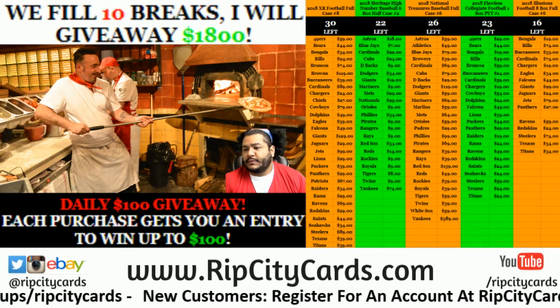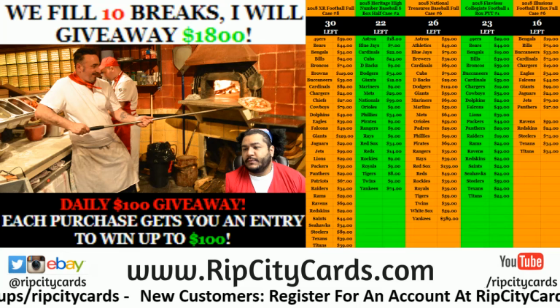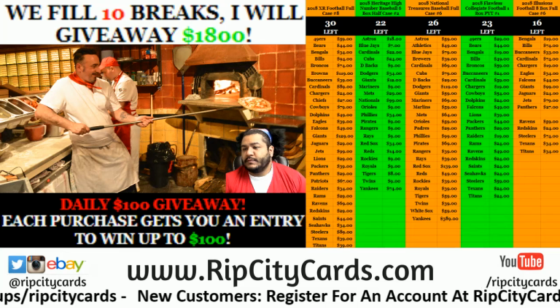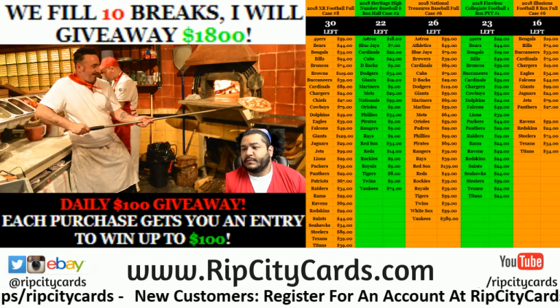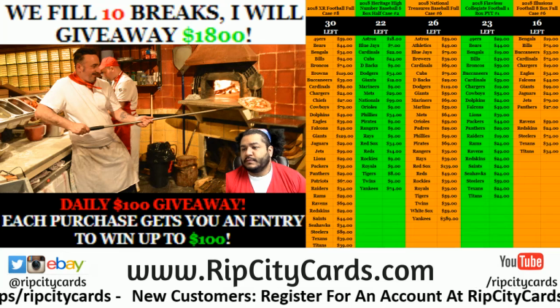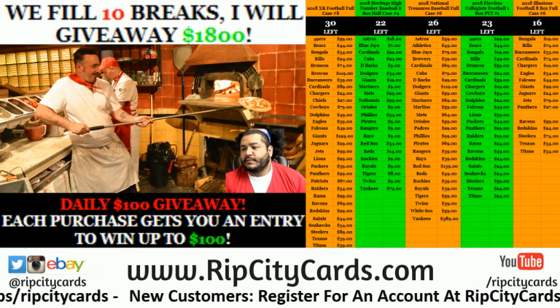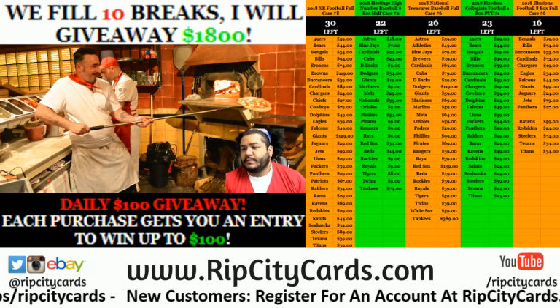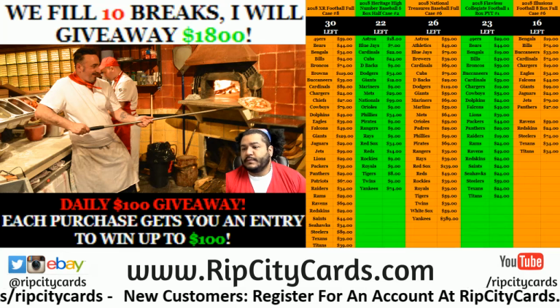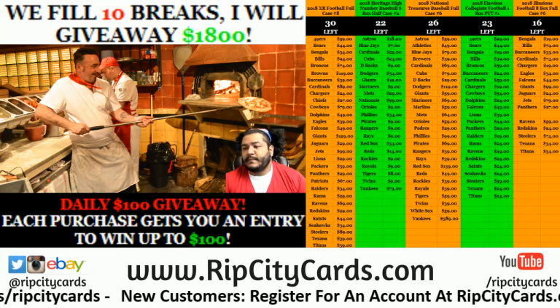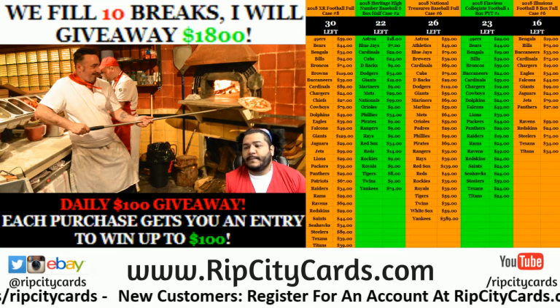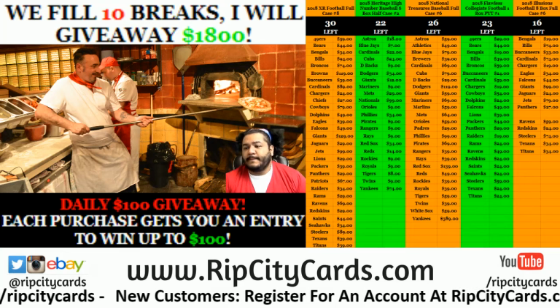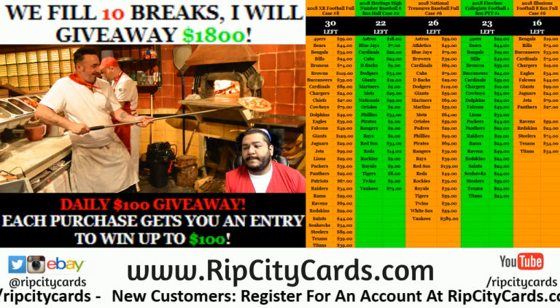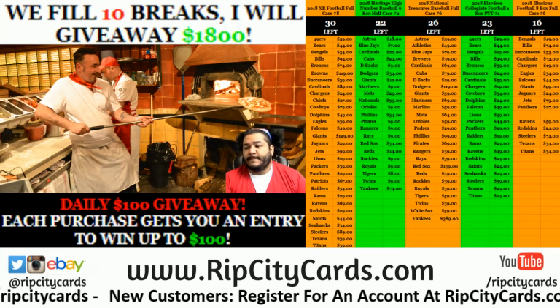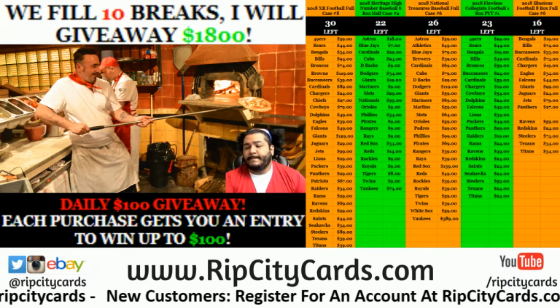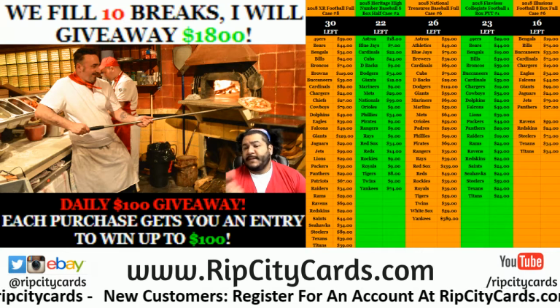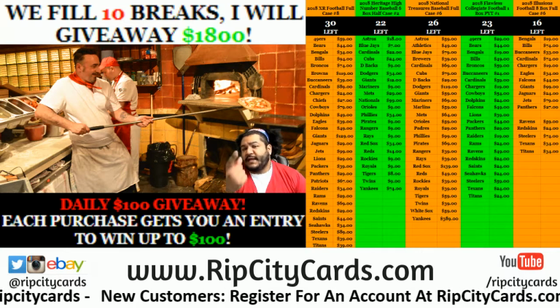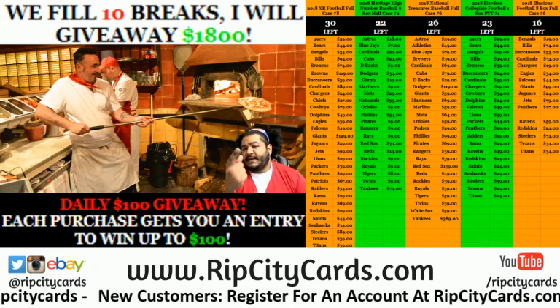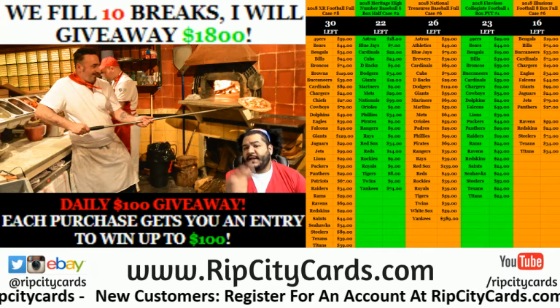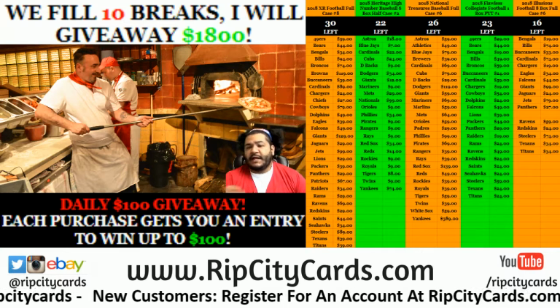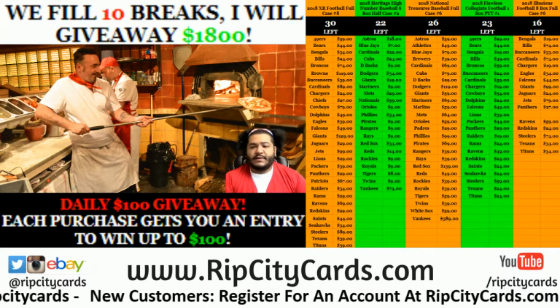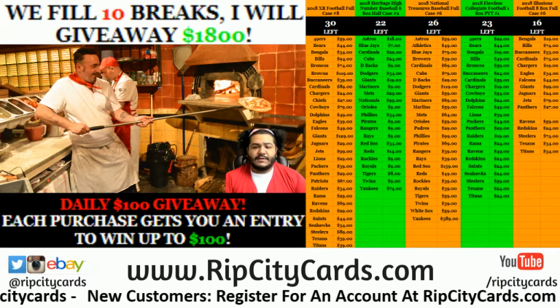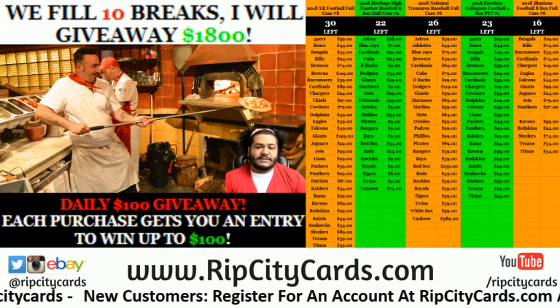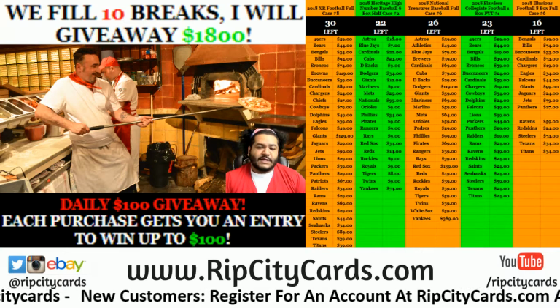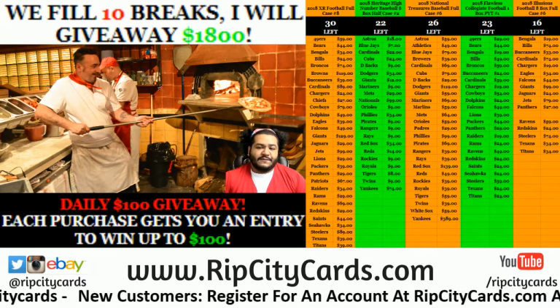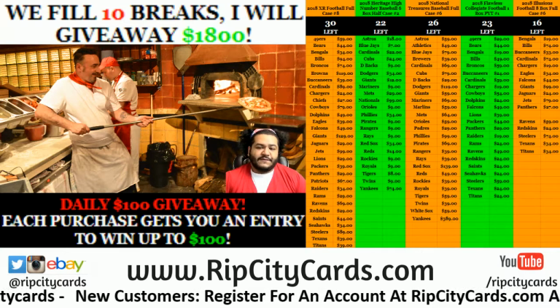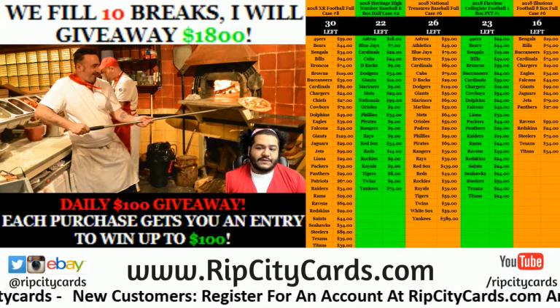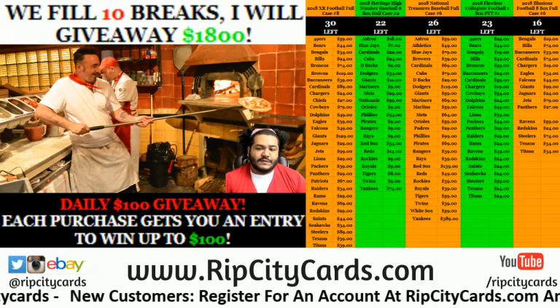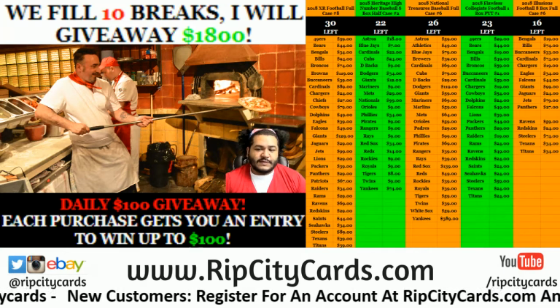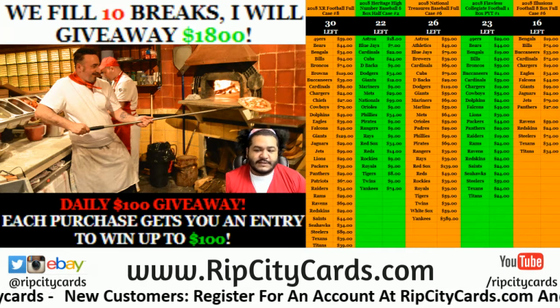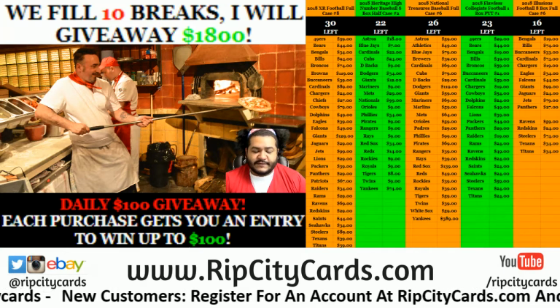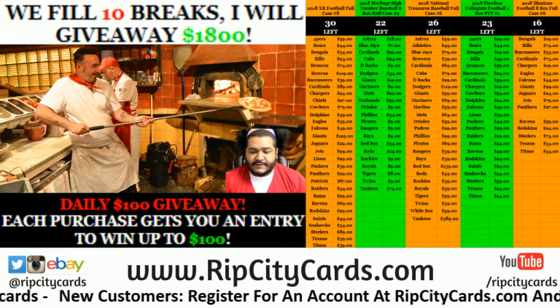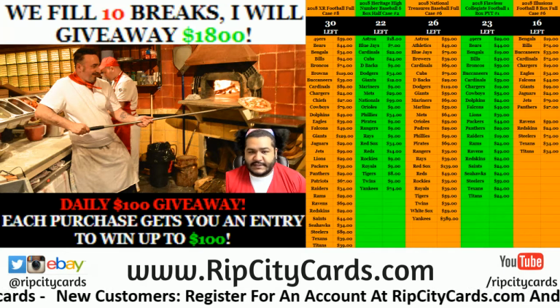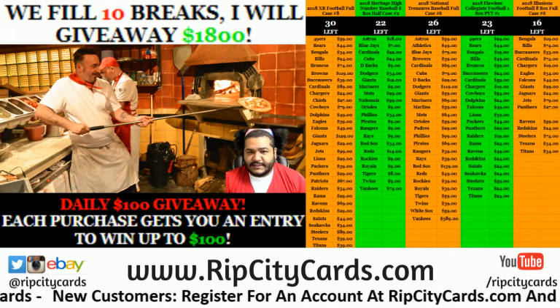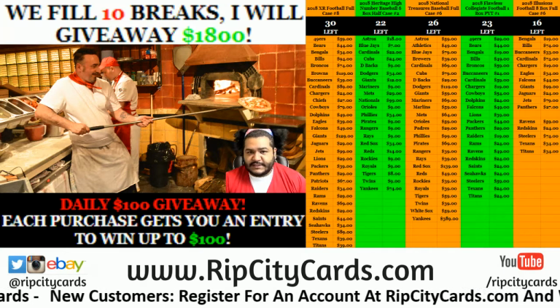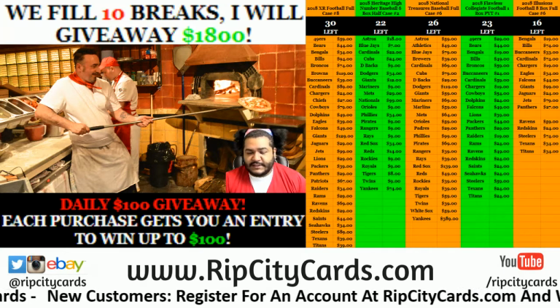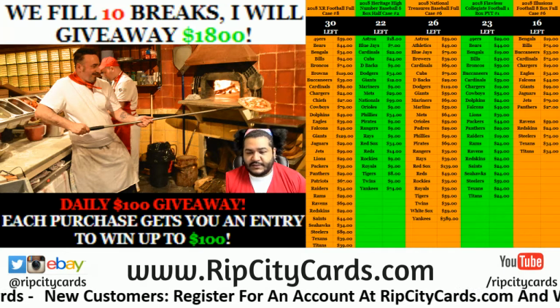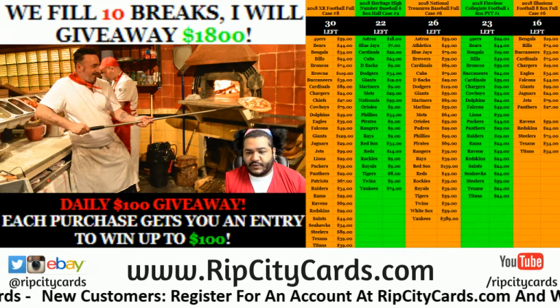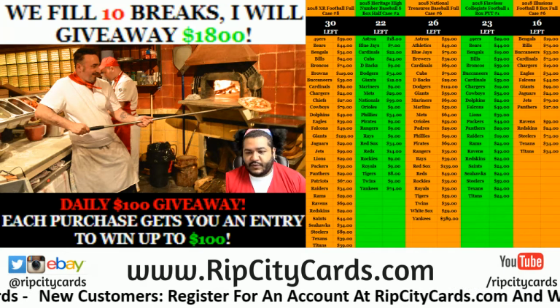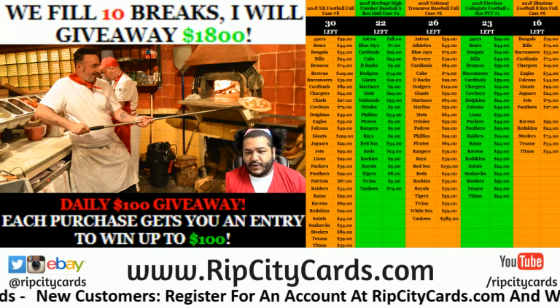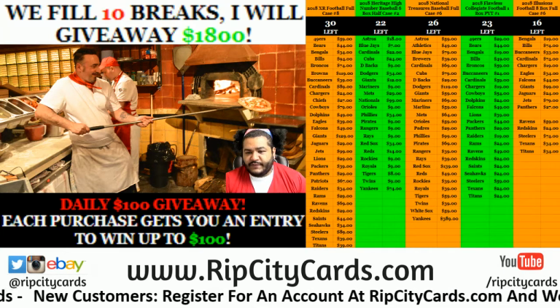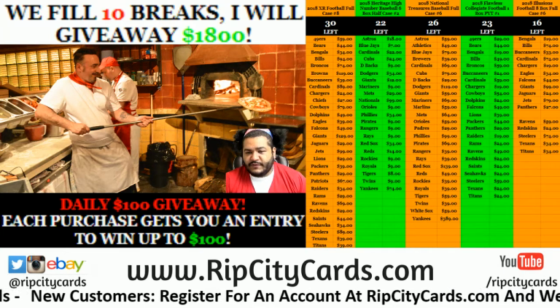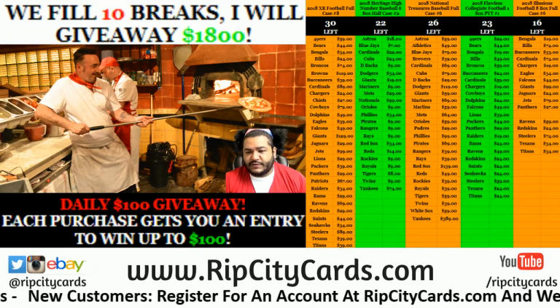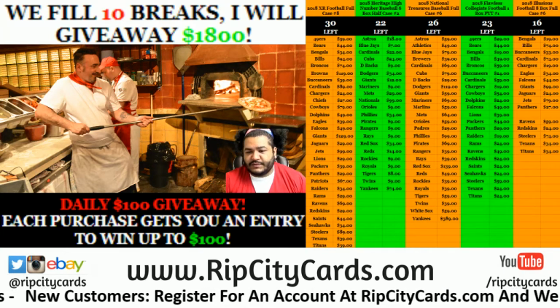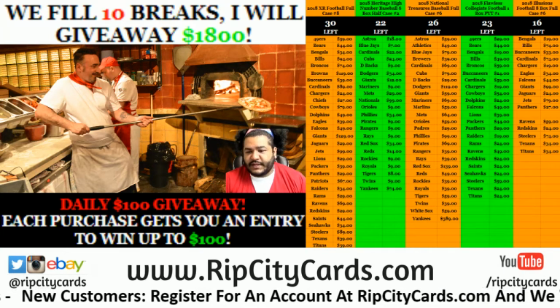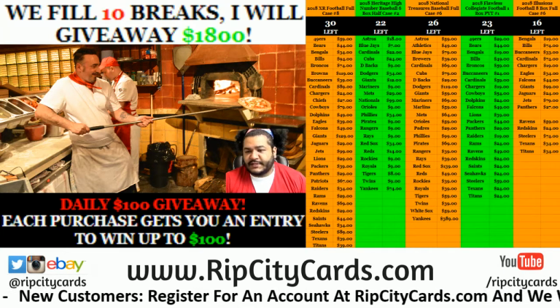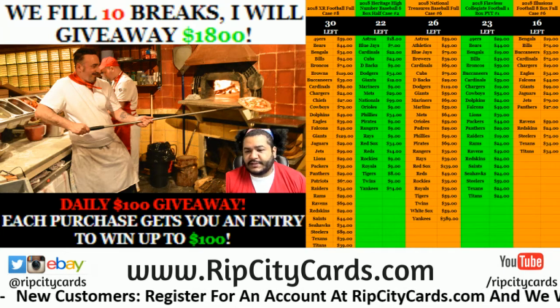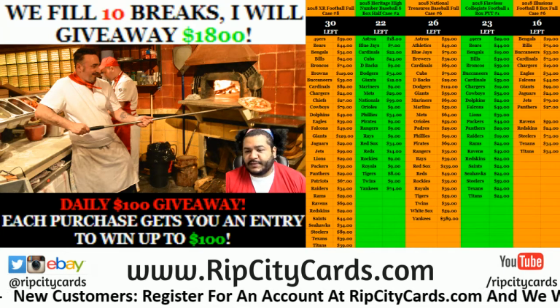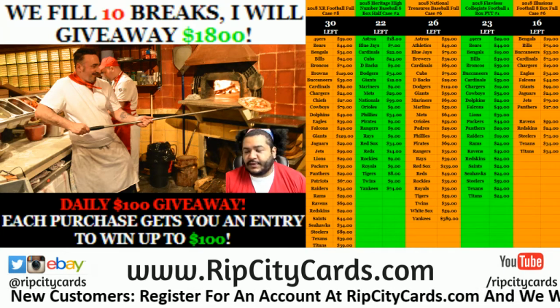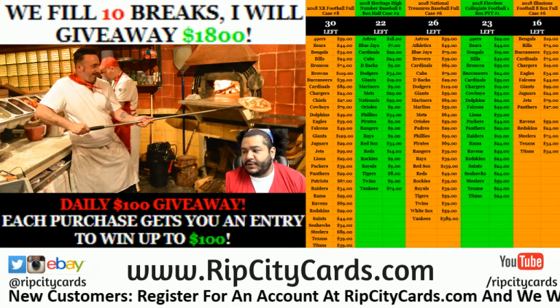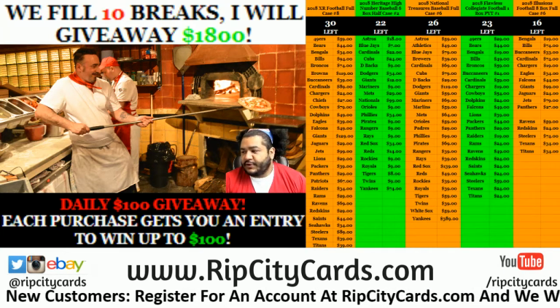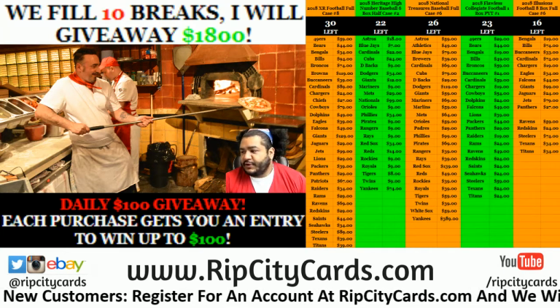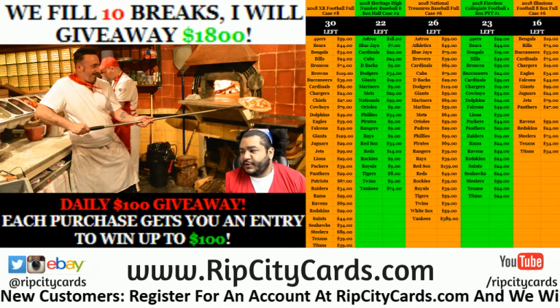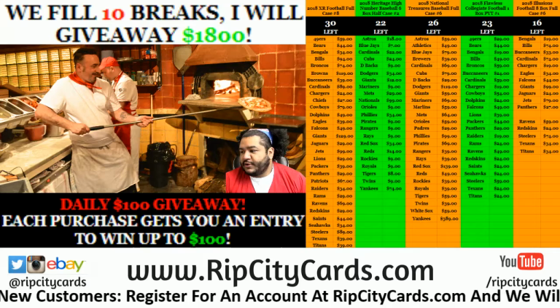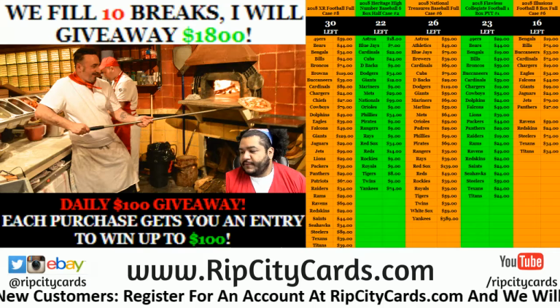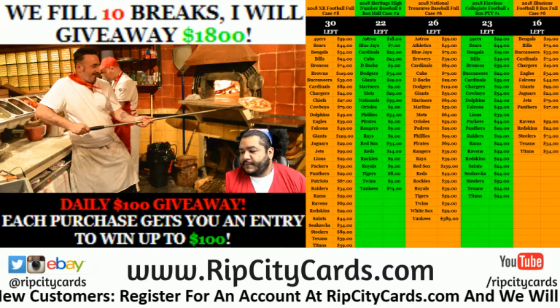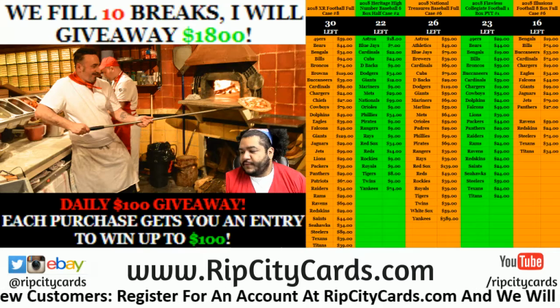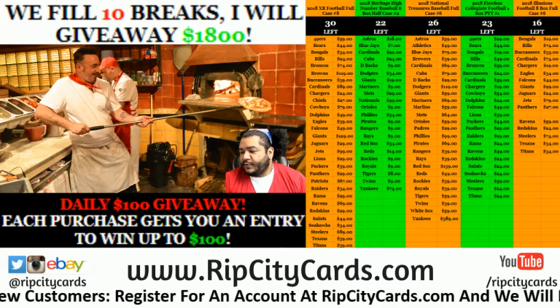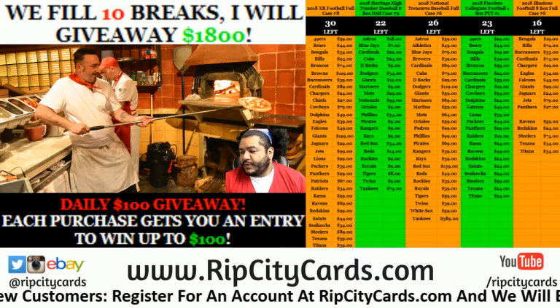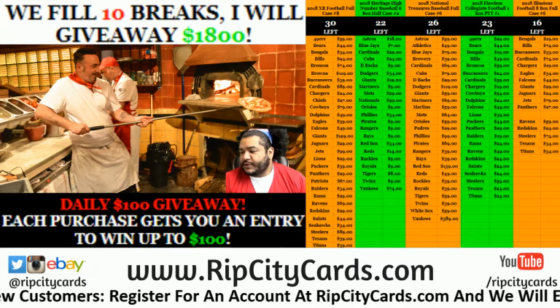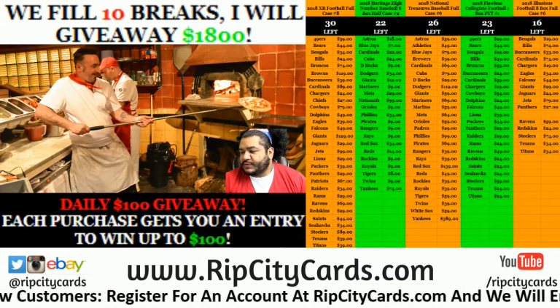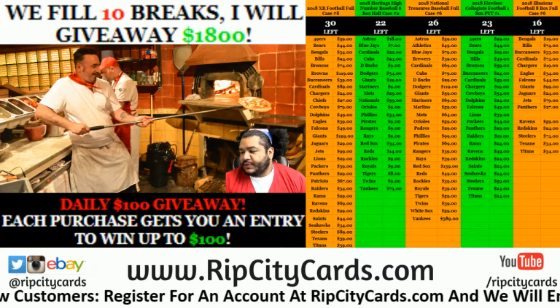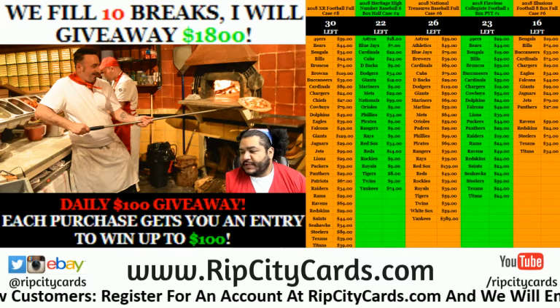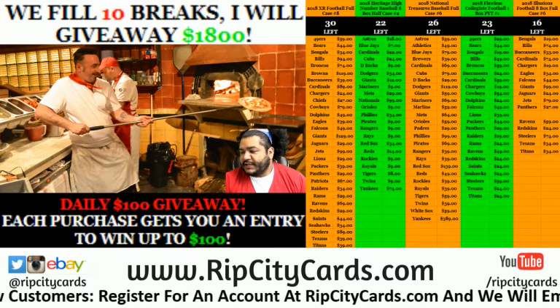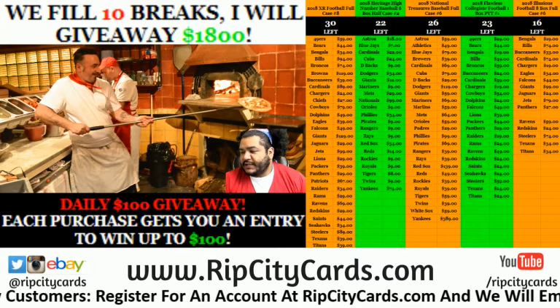And now it's time for 2017-18 Revolution Basketball Four Bucks Break number 9.